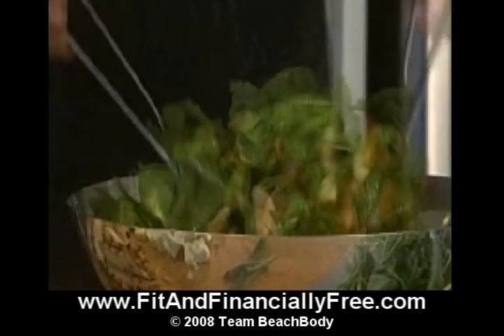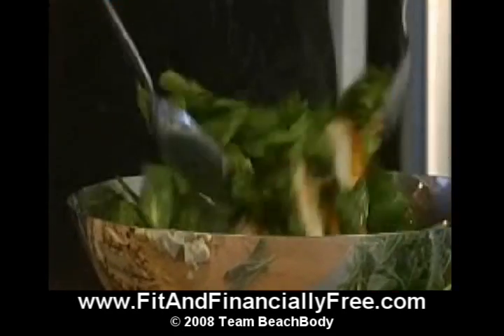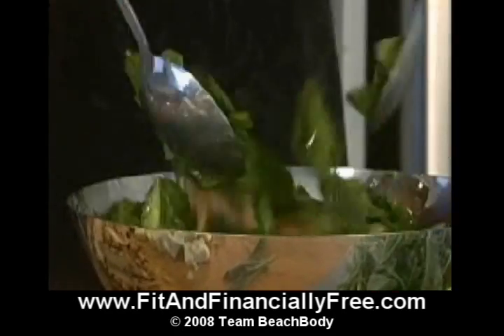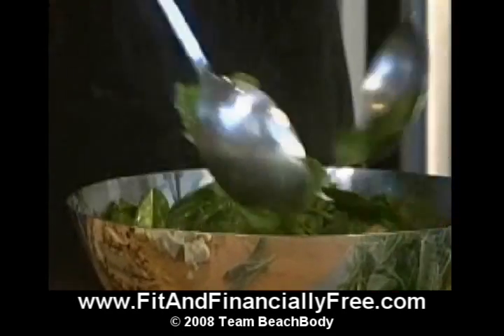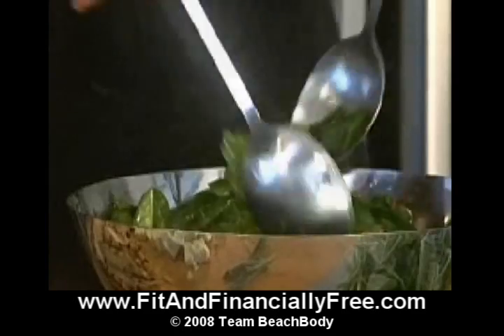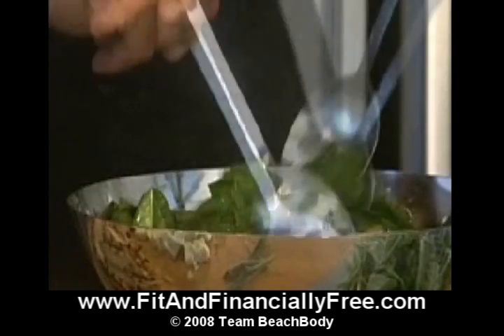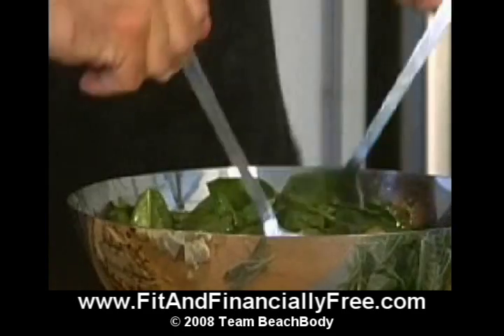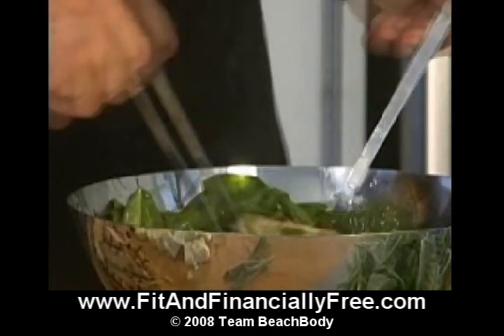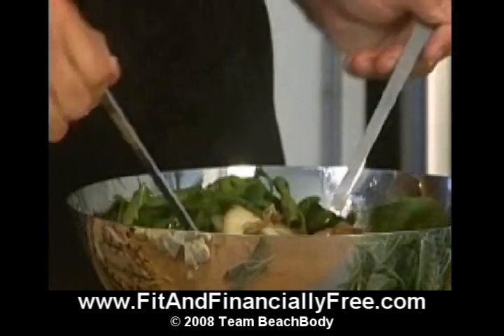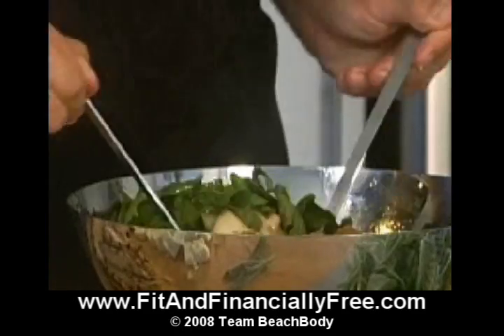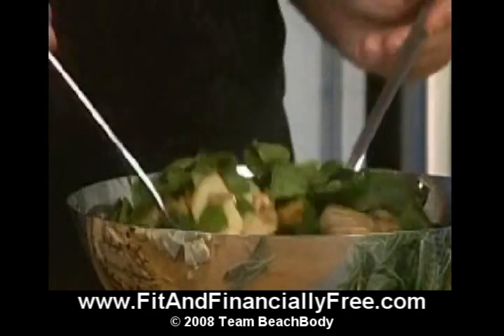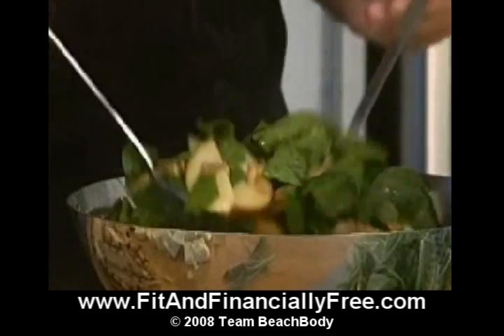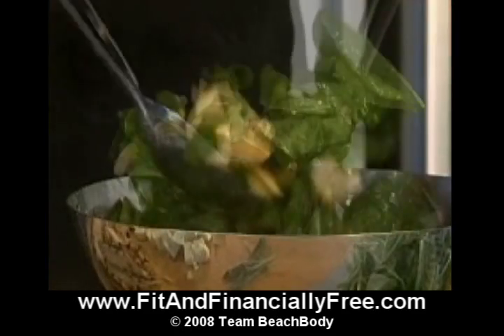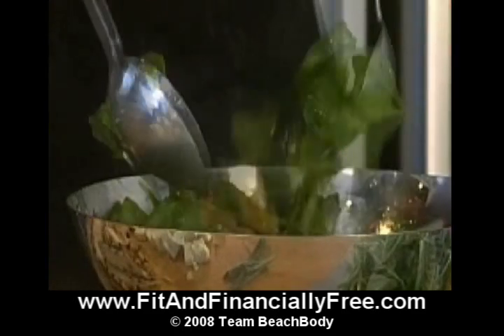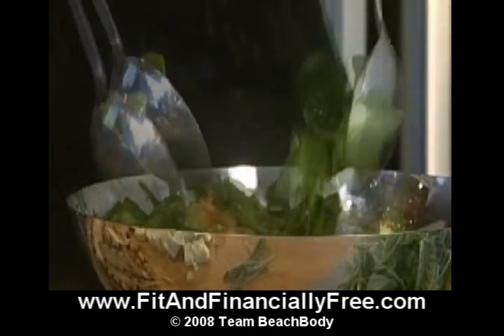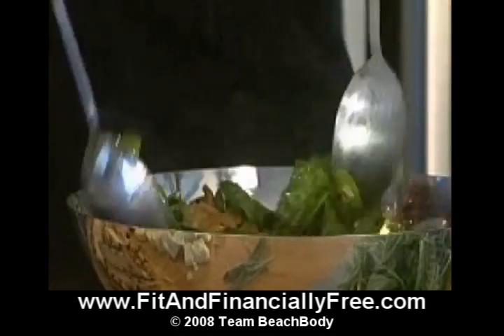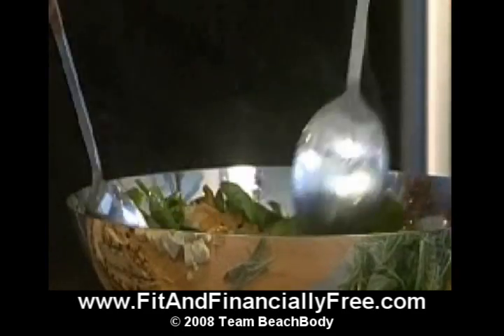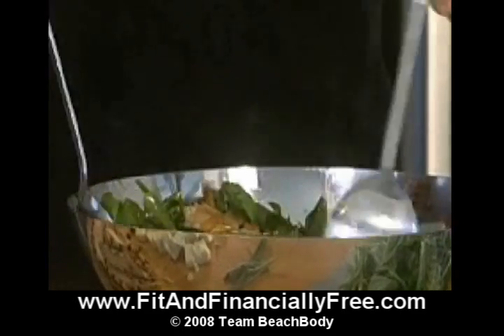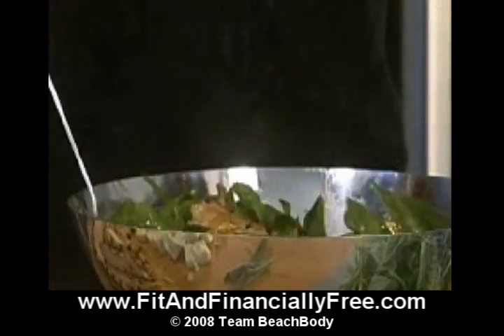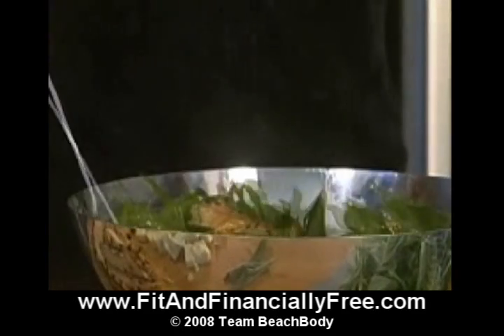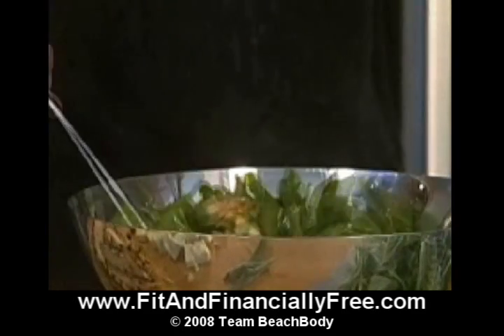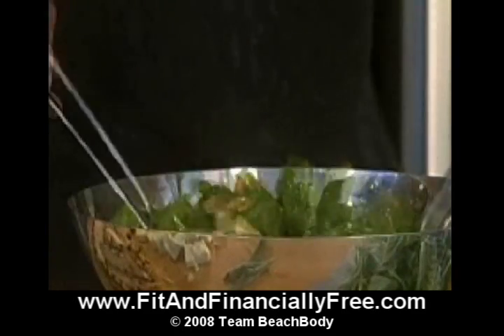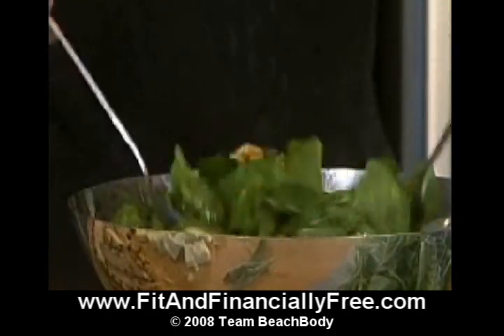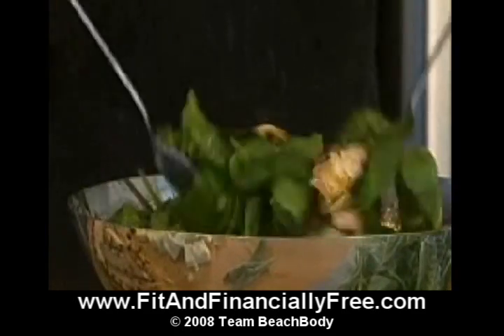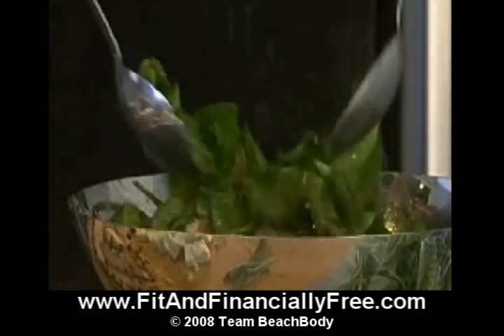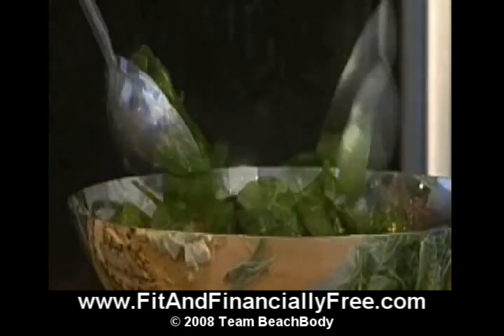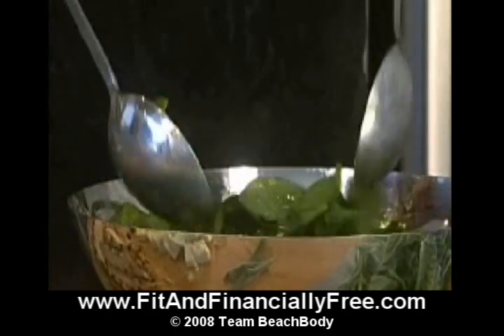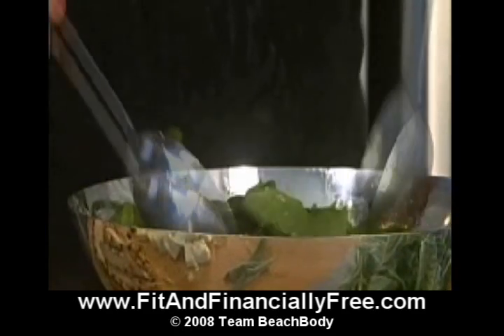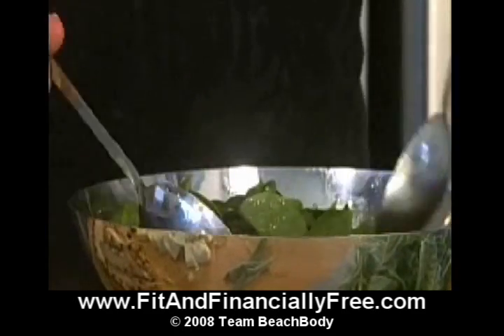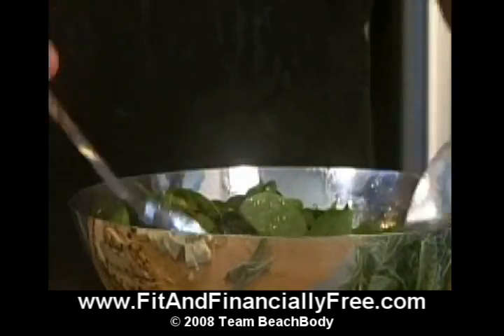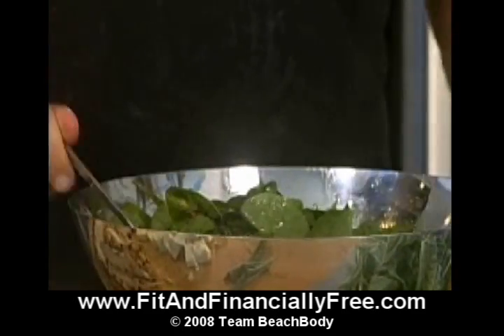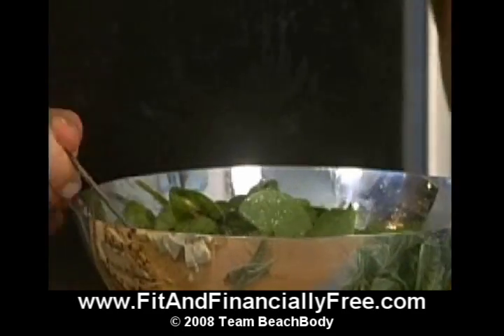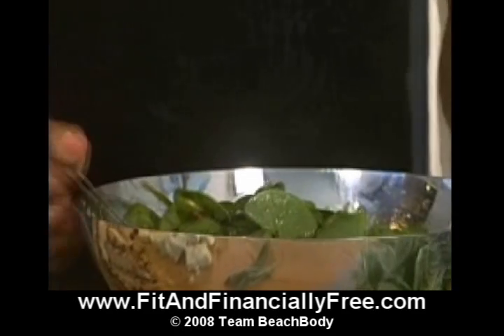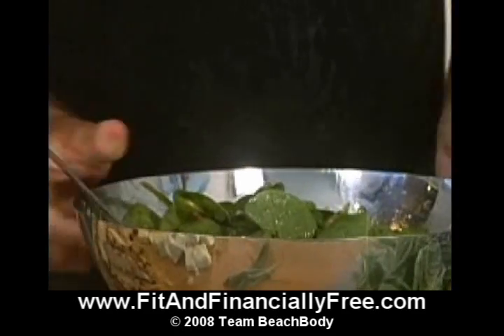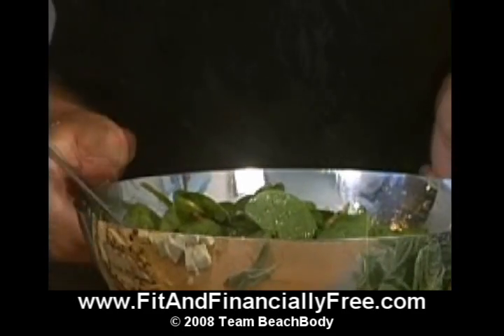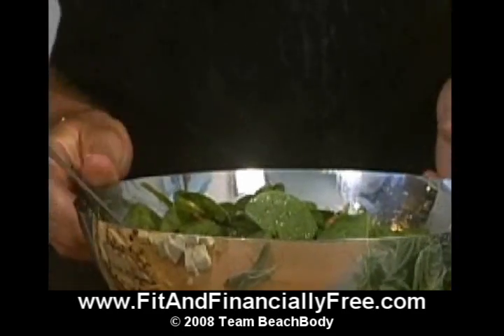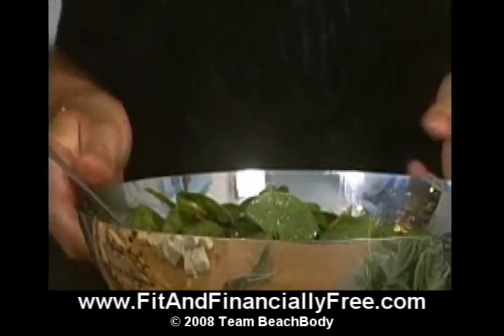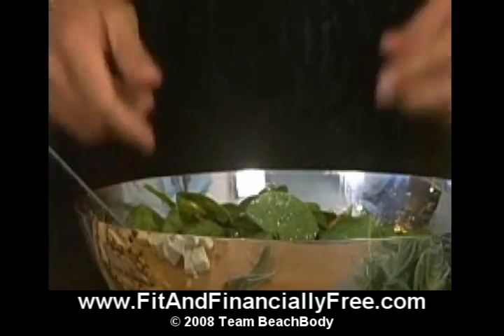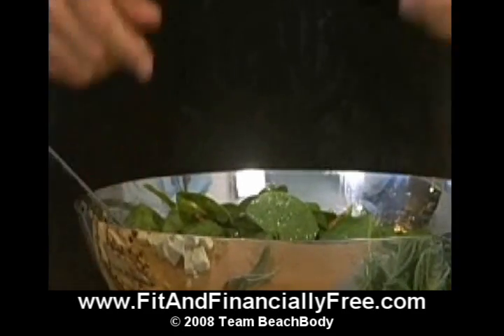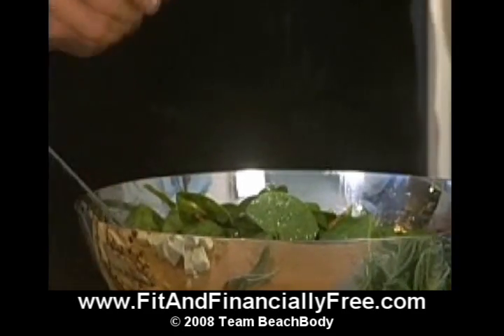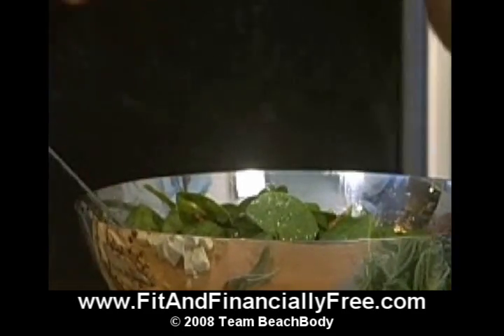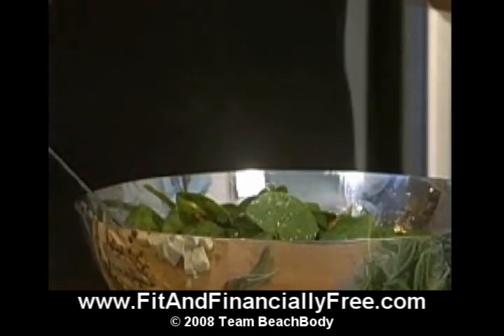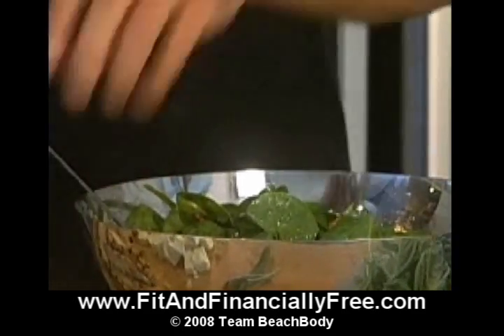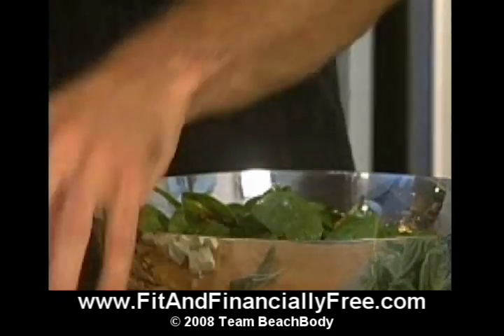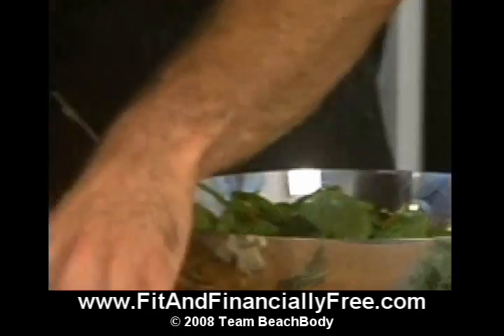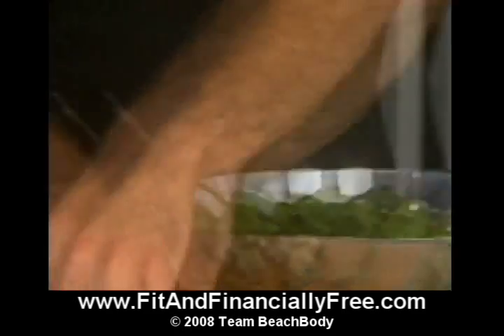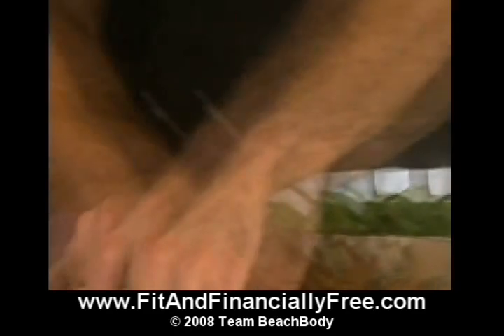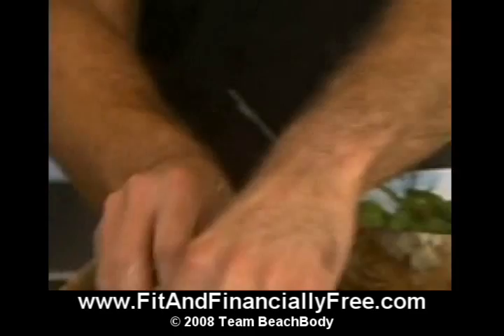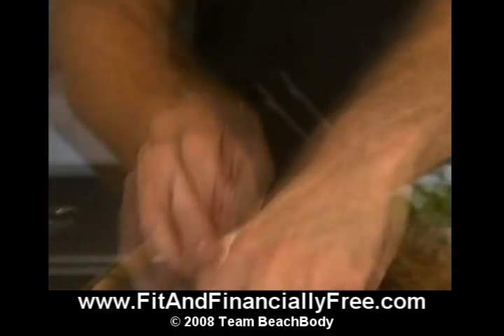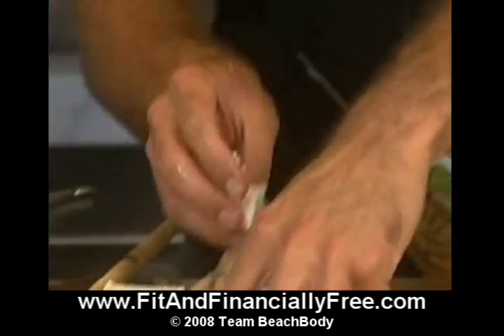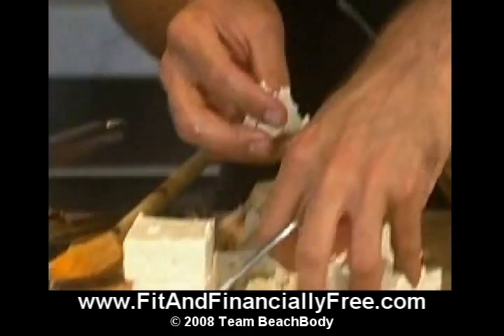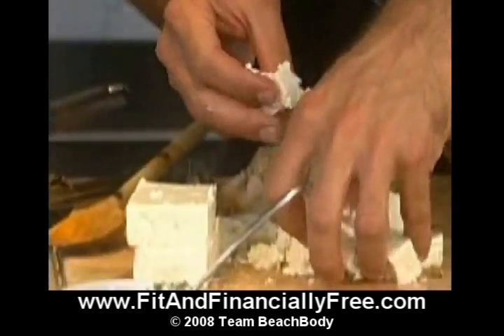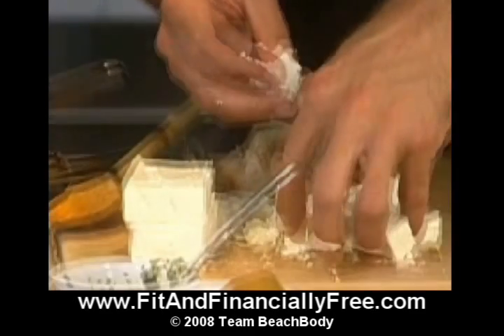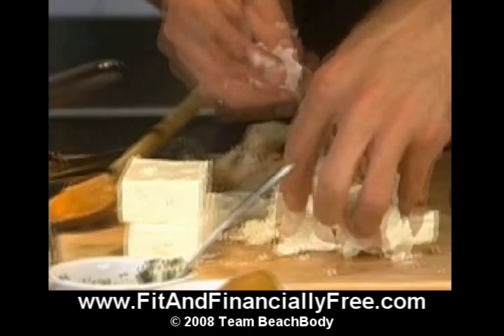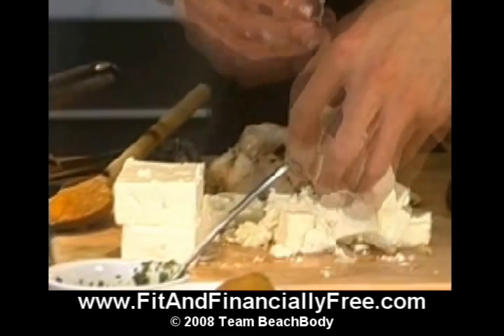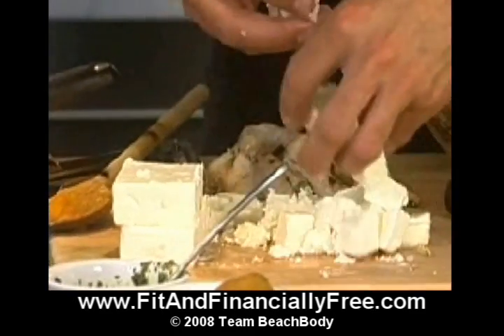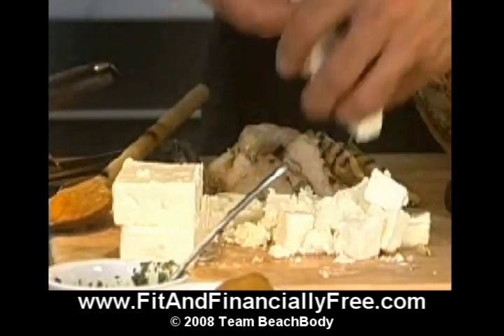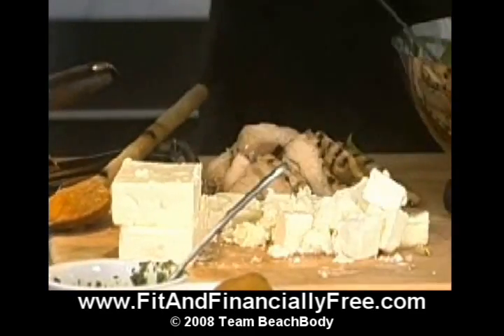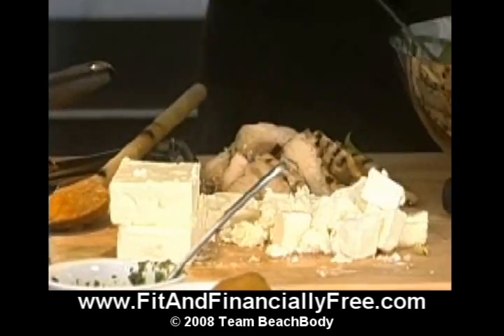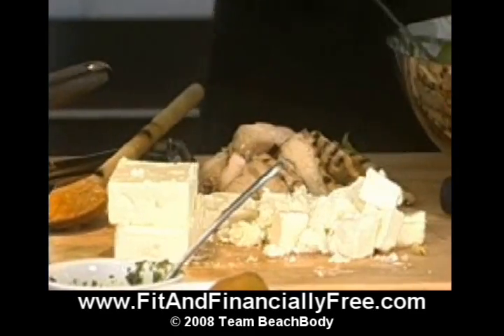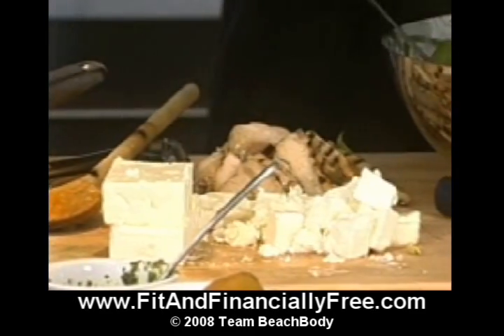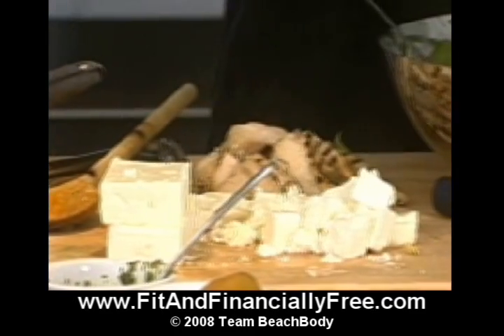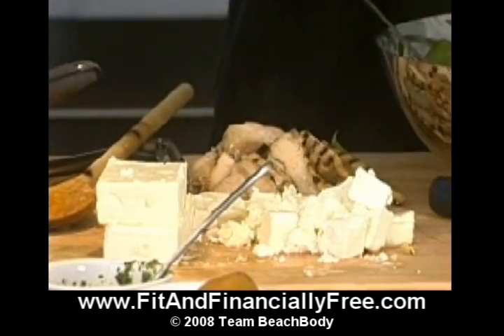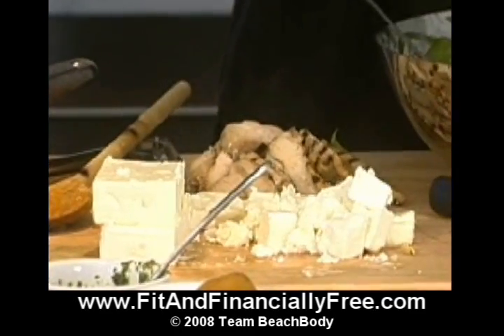Lightly toss it, giving a good coating over all the leaves and all the chicken. The final touch: crumble on a little feta cheese.